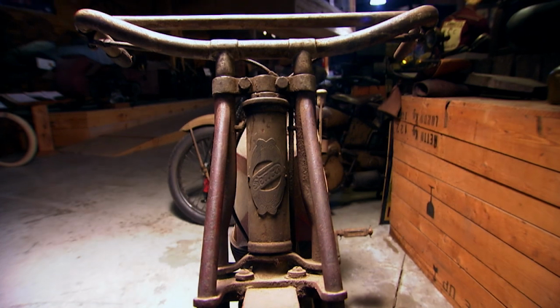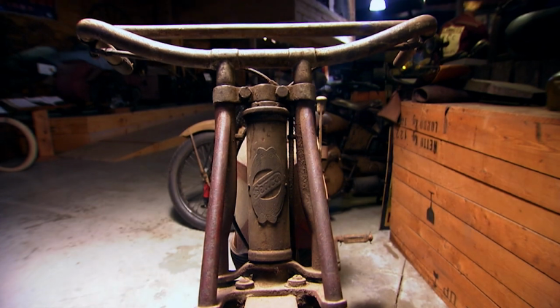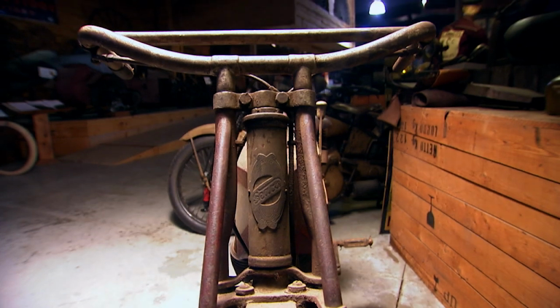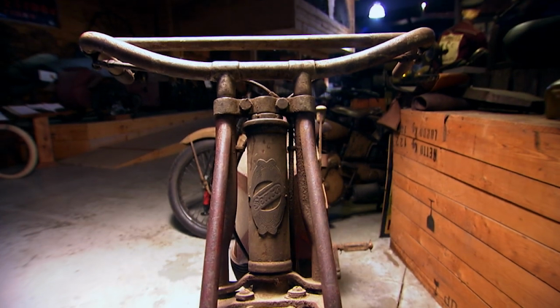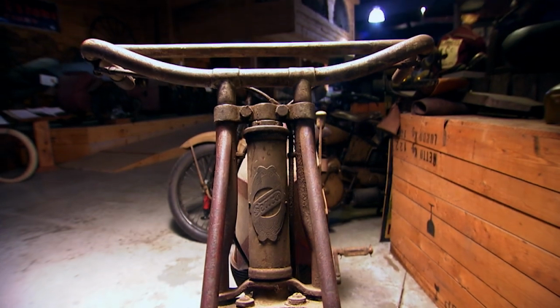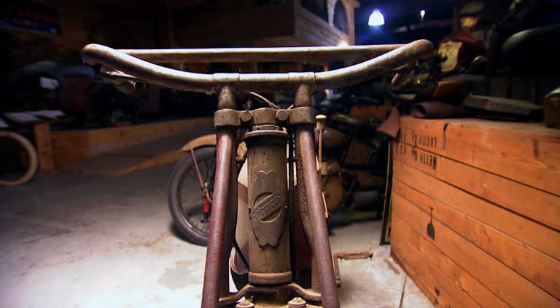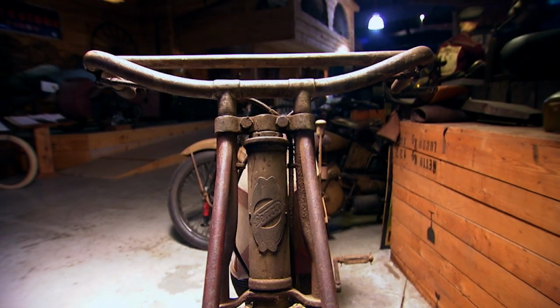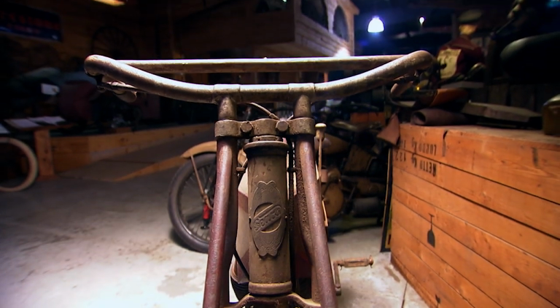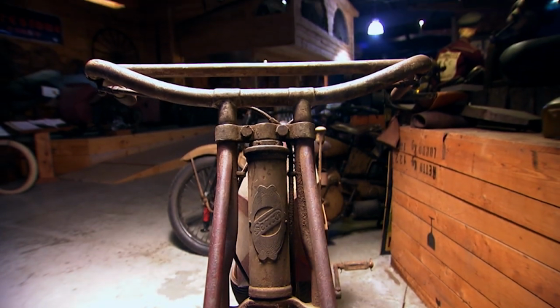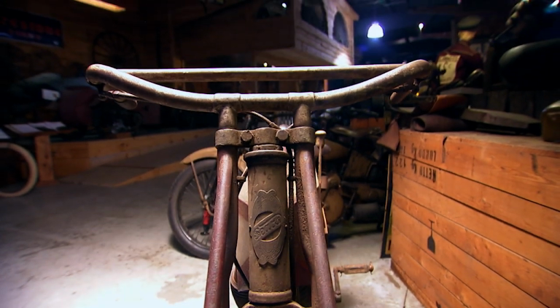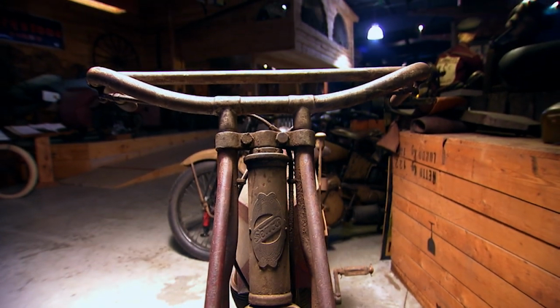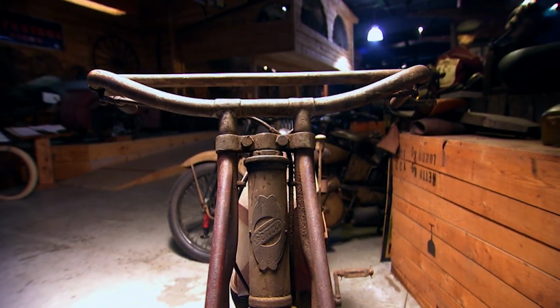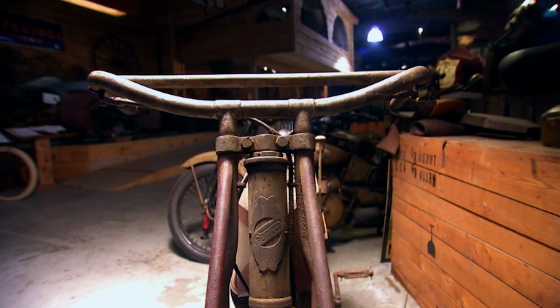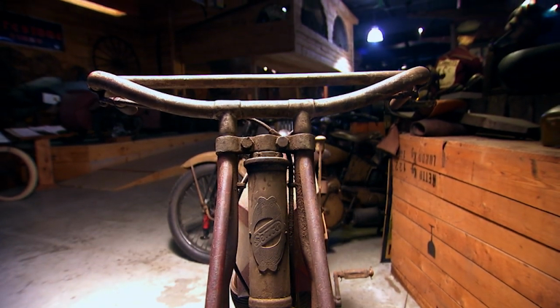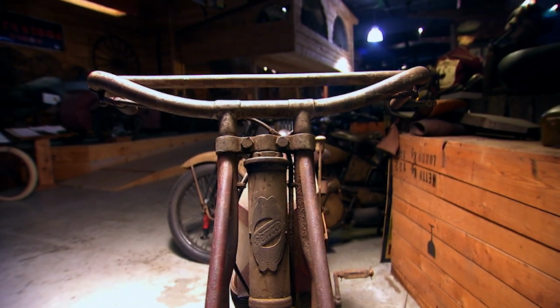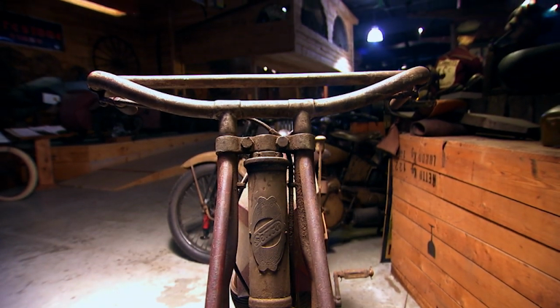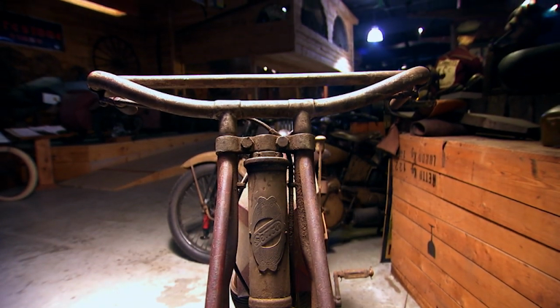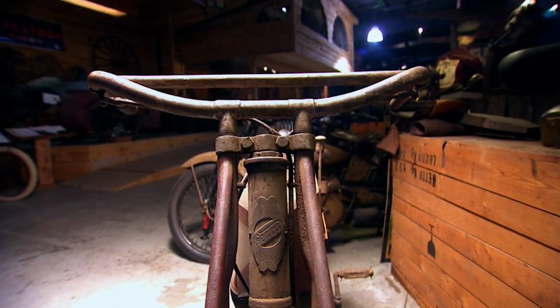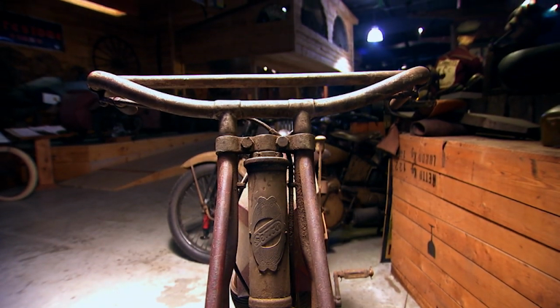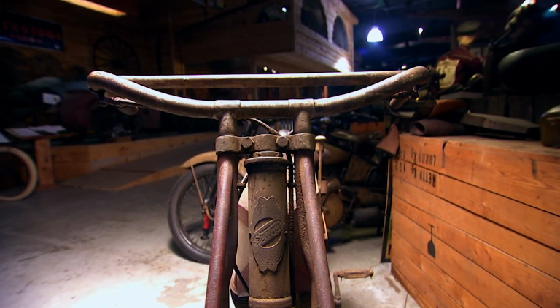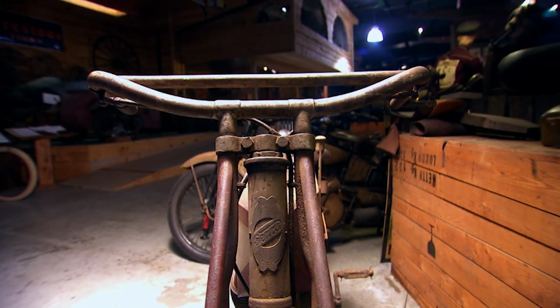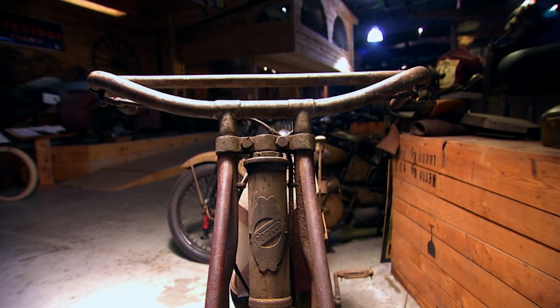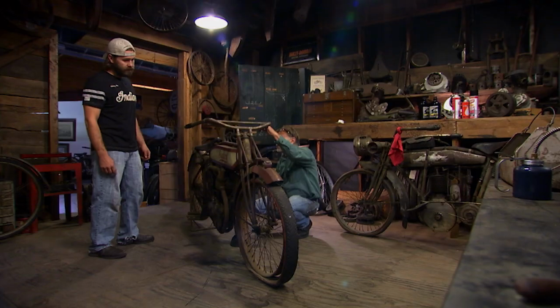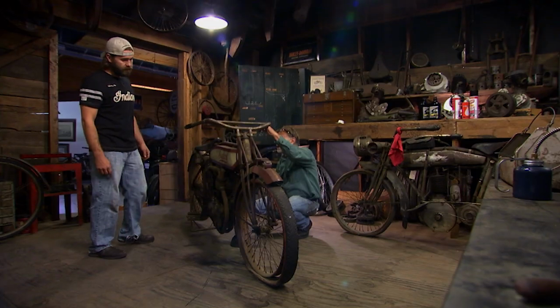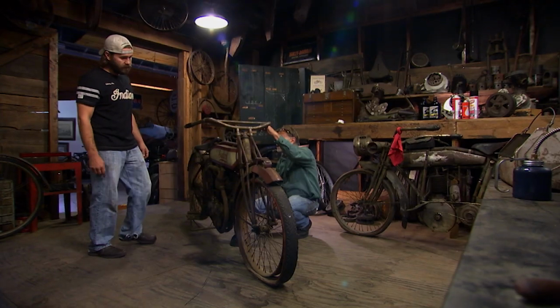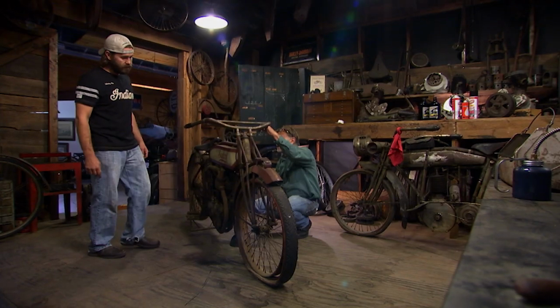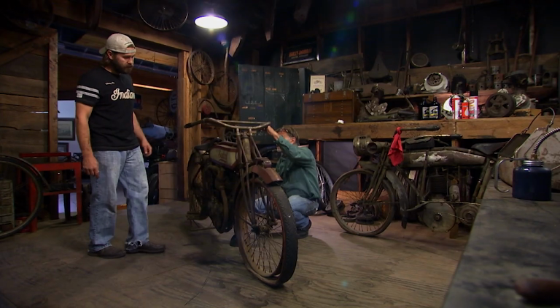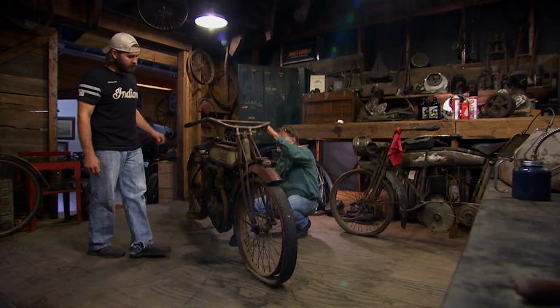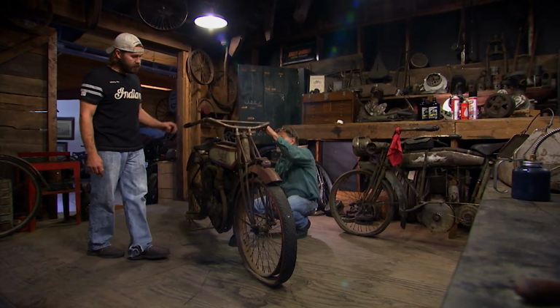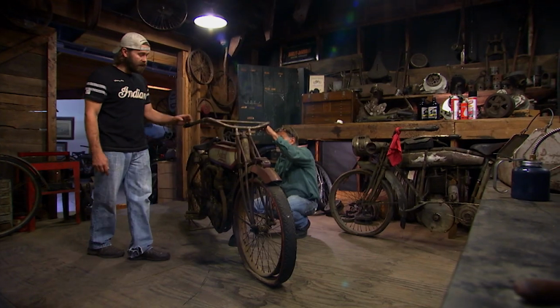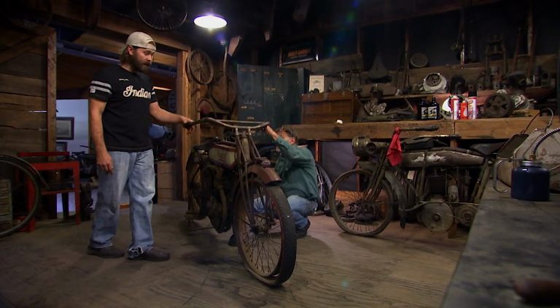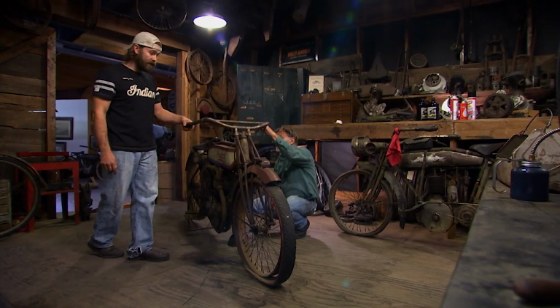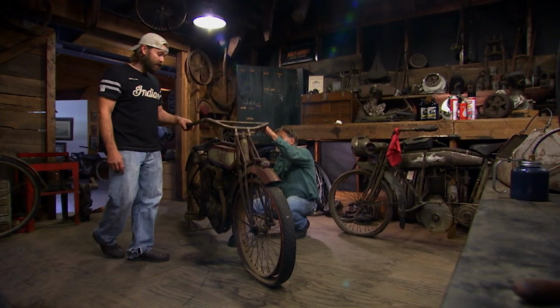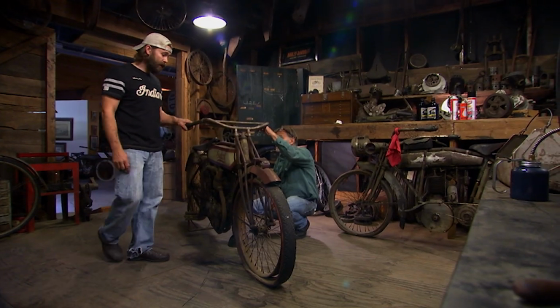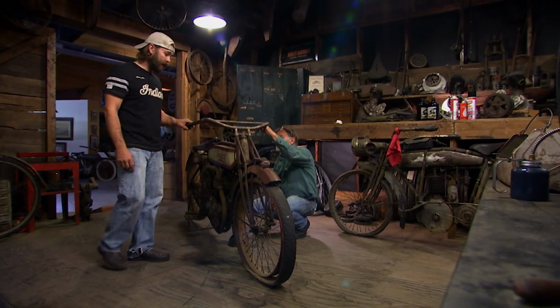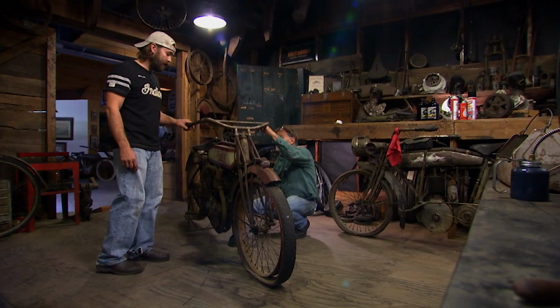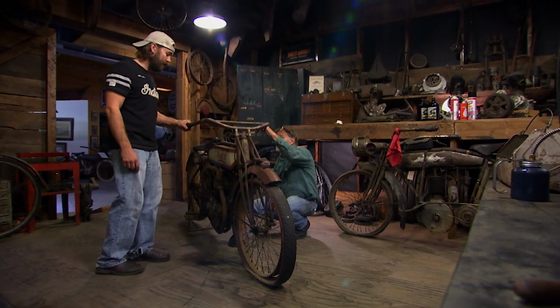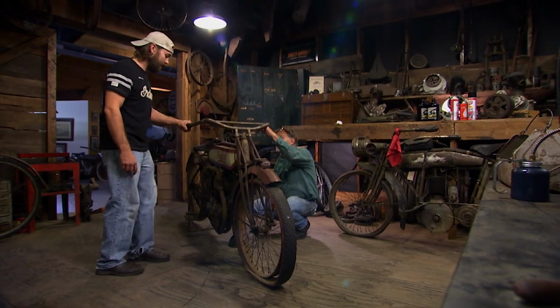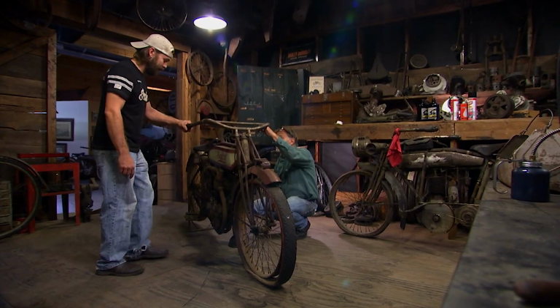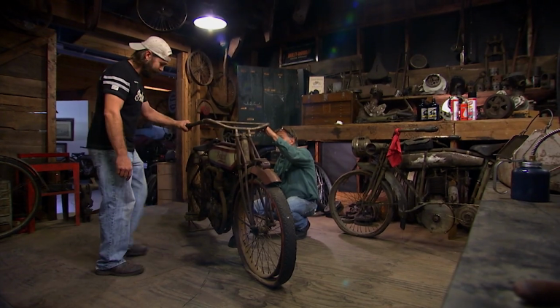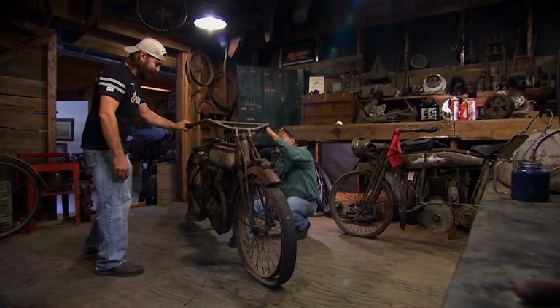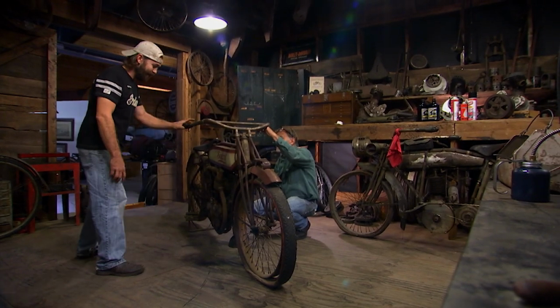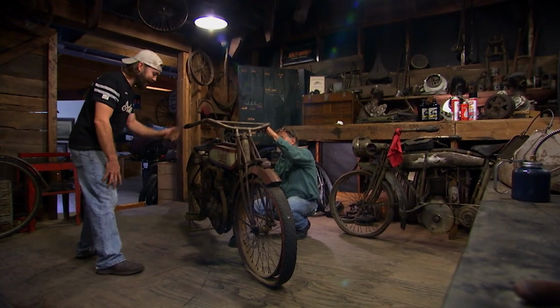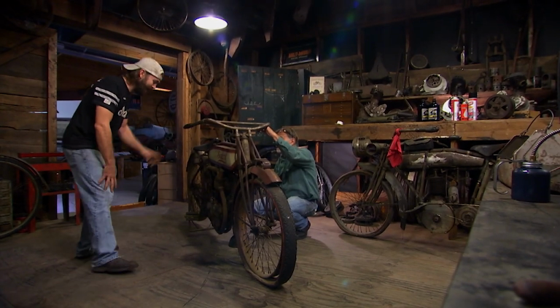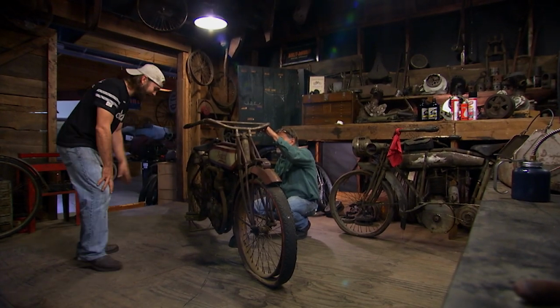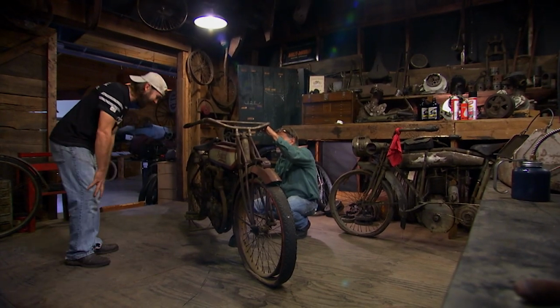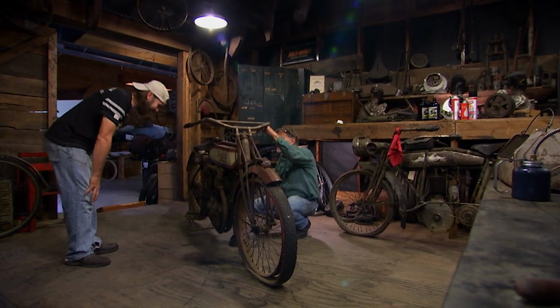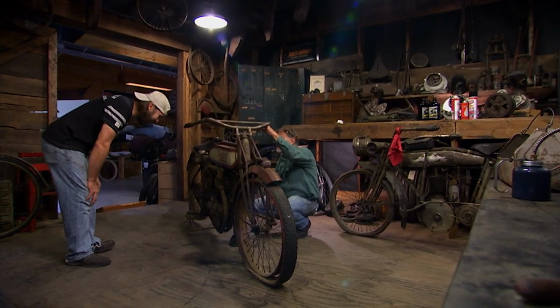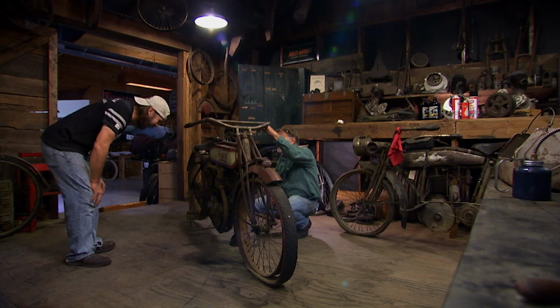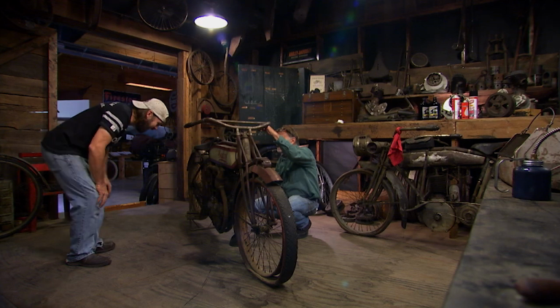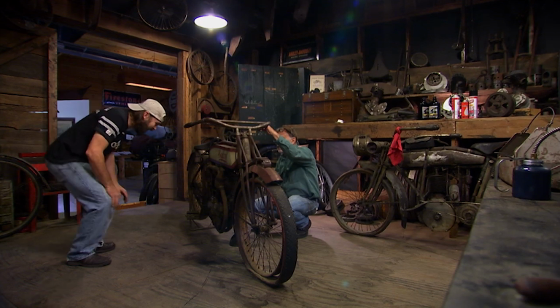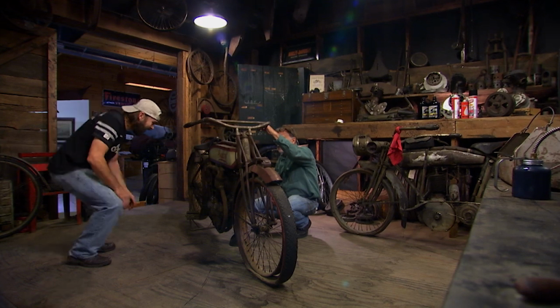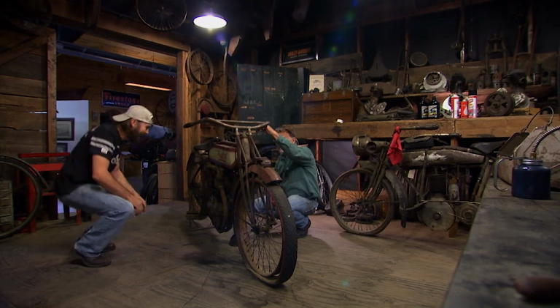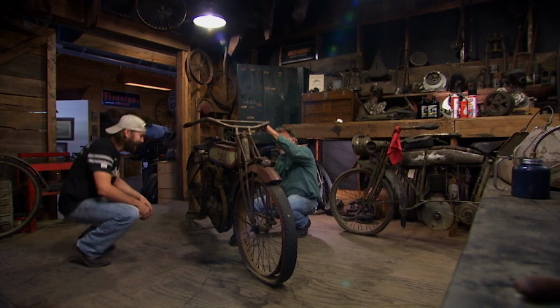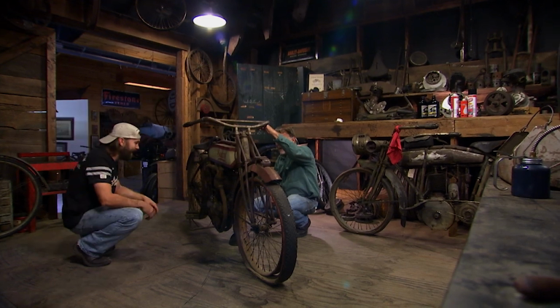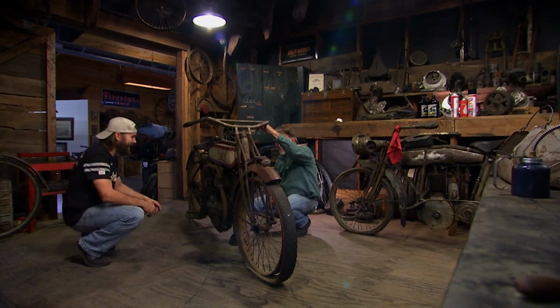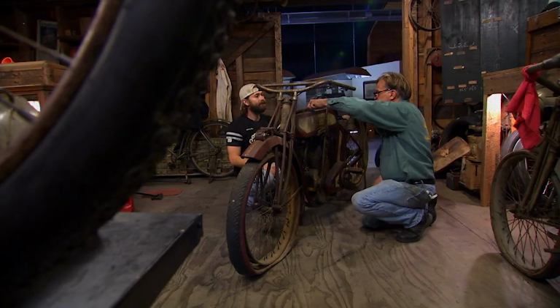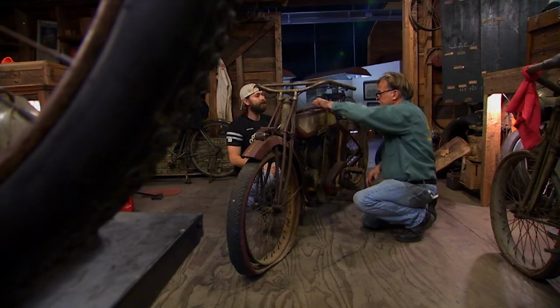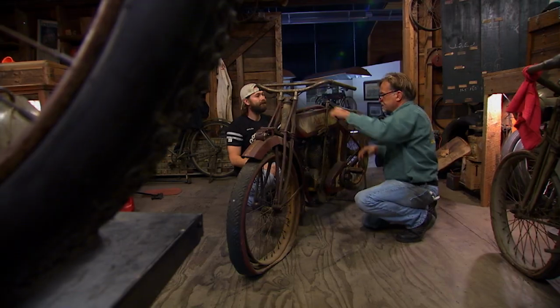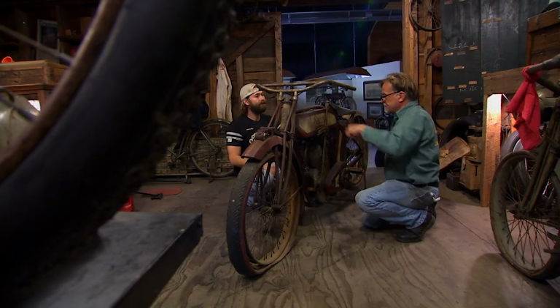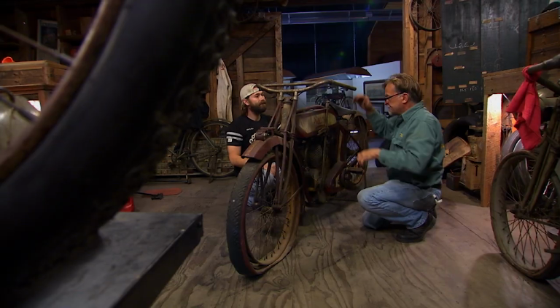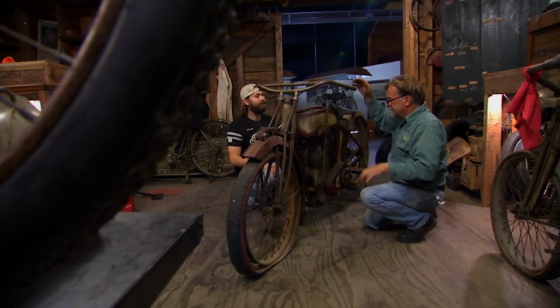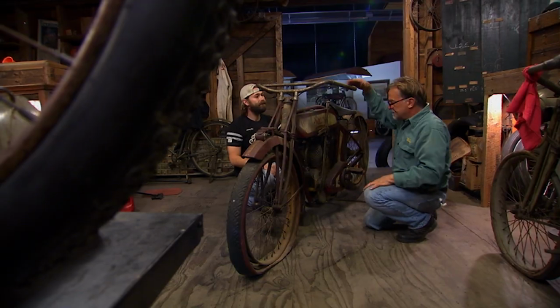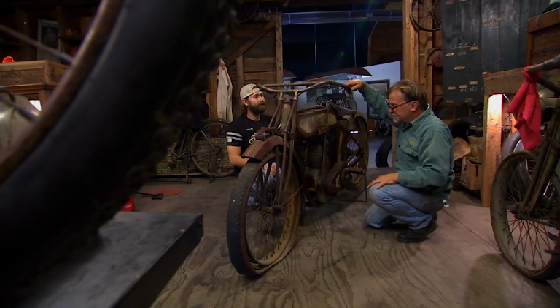Plan A was actually to race the Sears bike, but due to its rarity and mechanical state, I chose the Indian as my best shot at beating Joe.